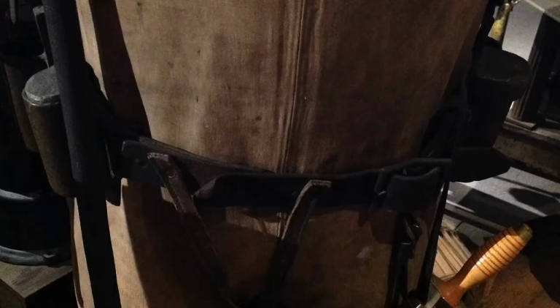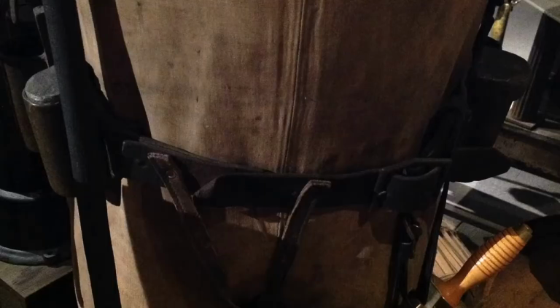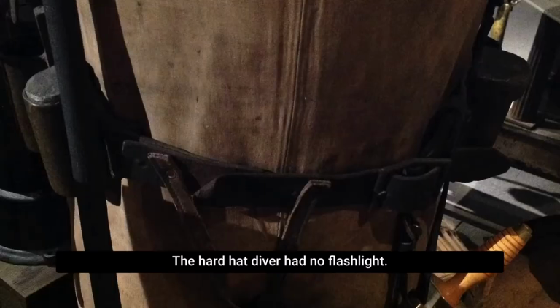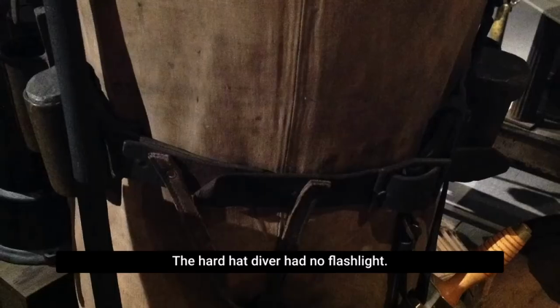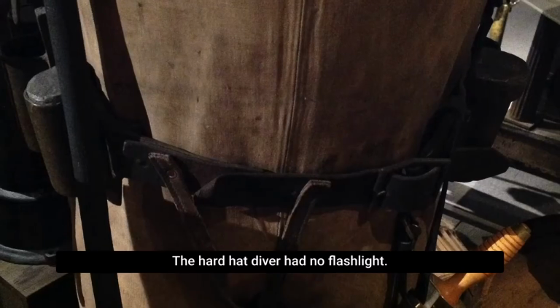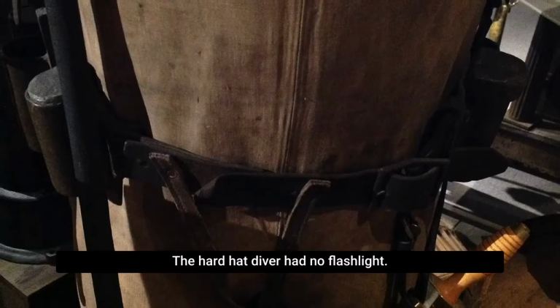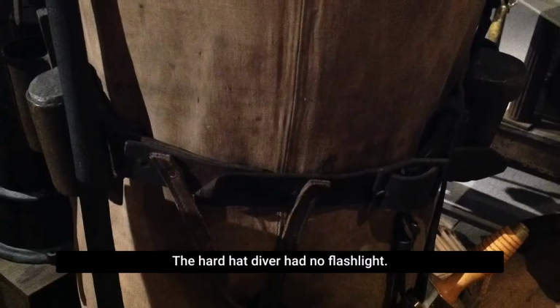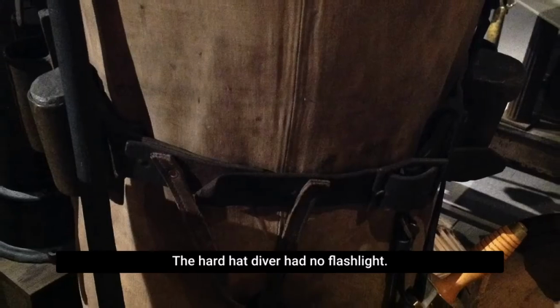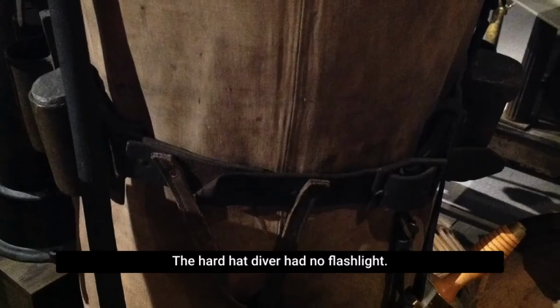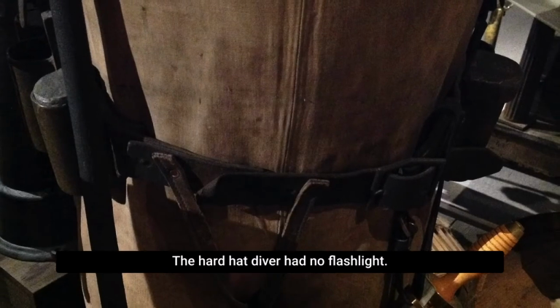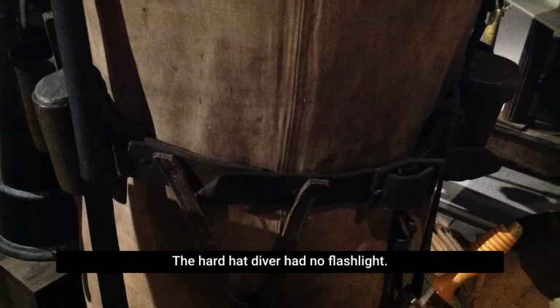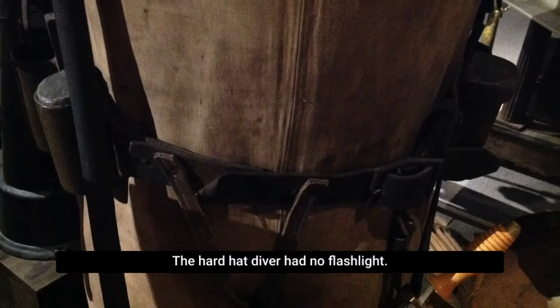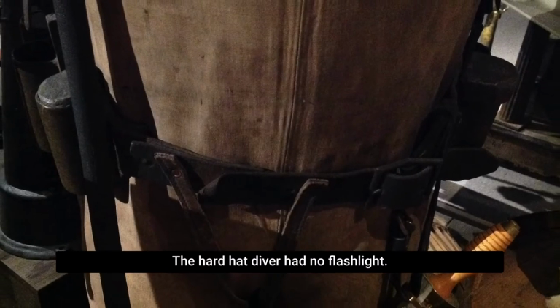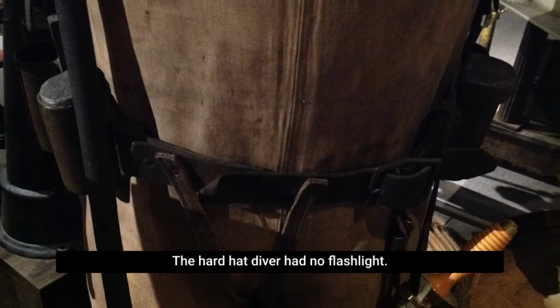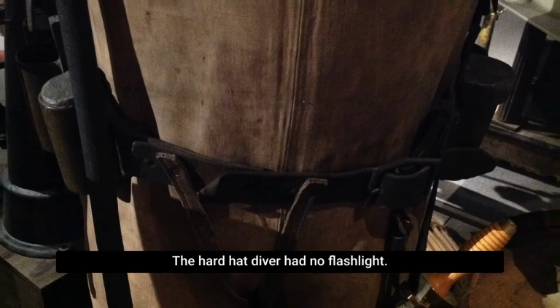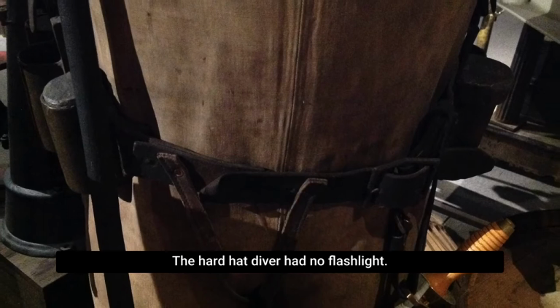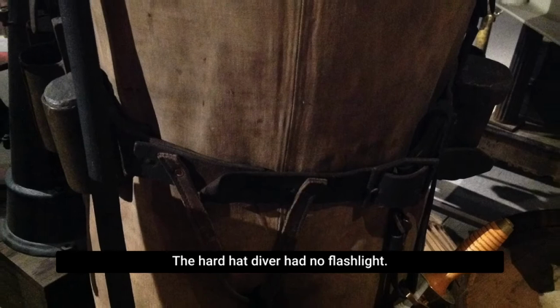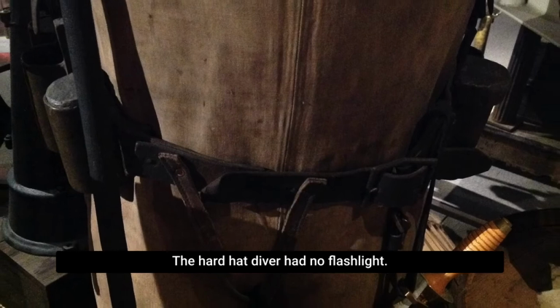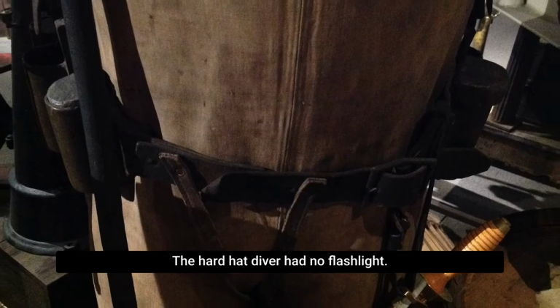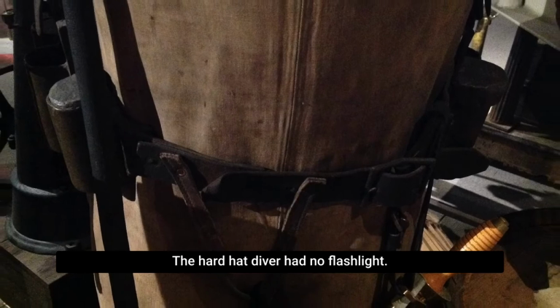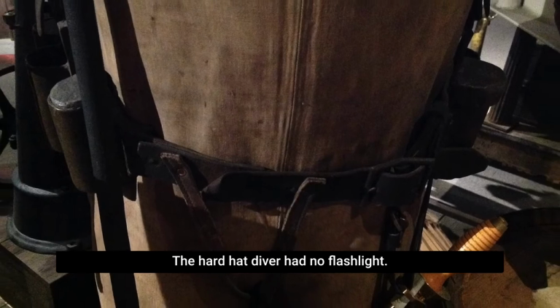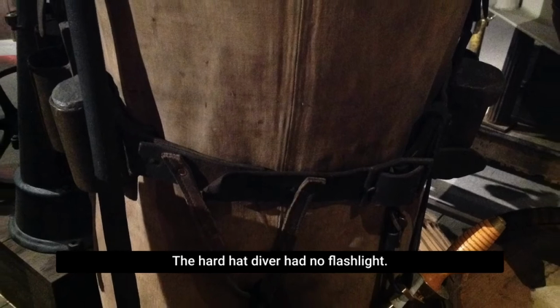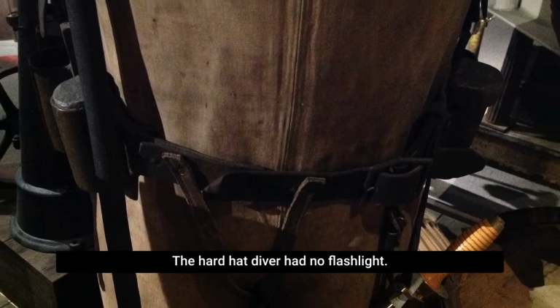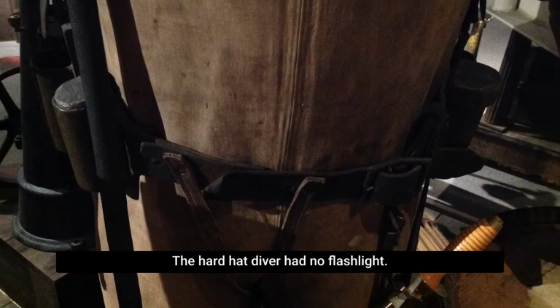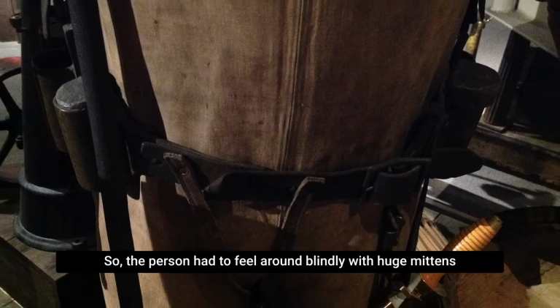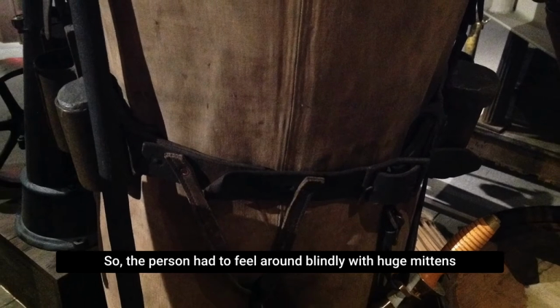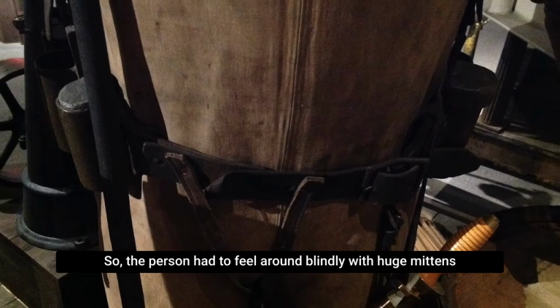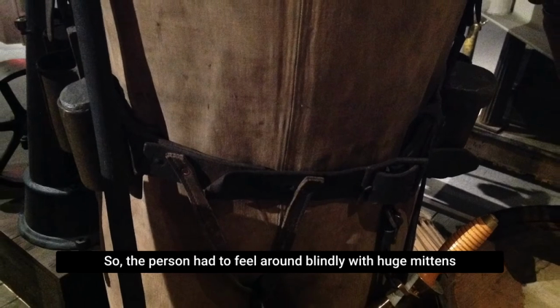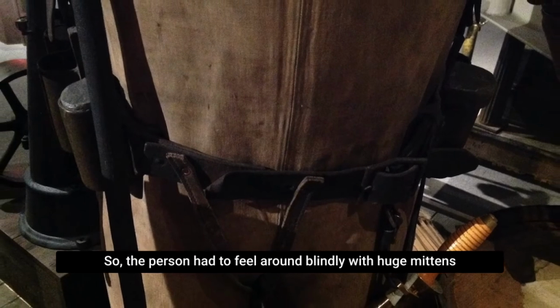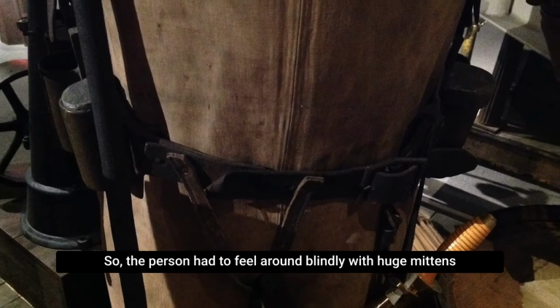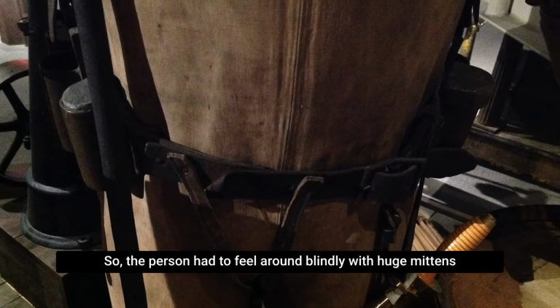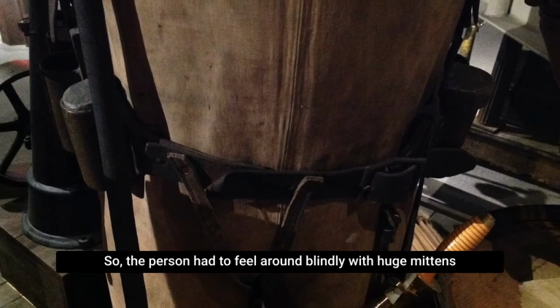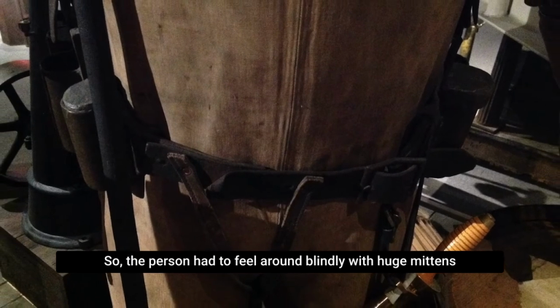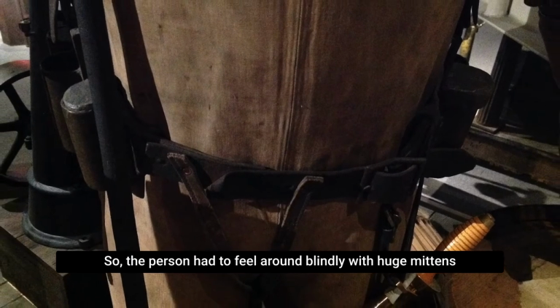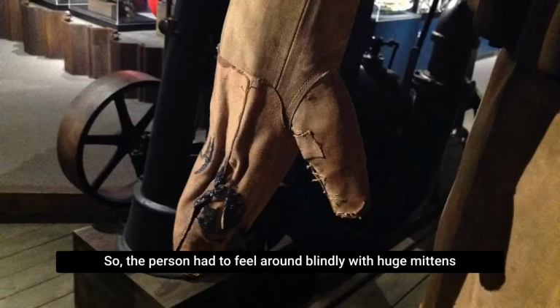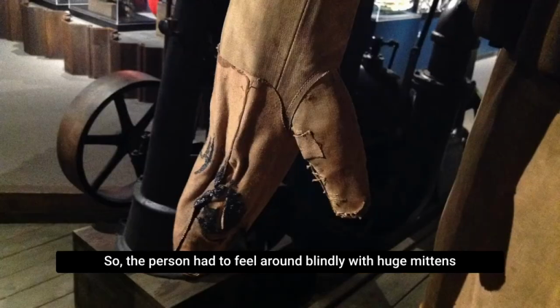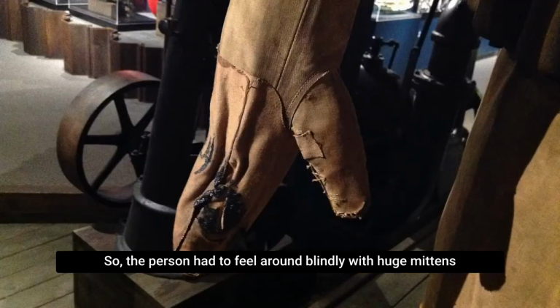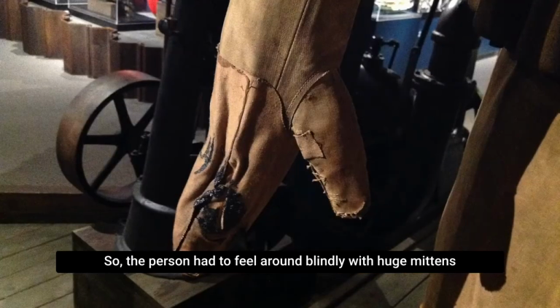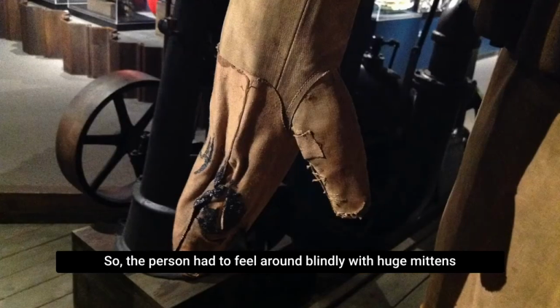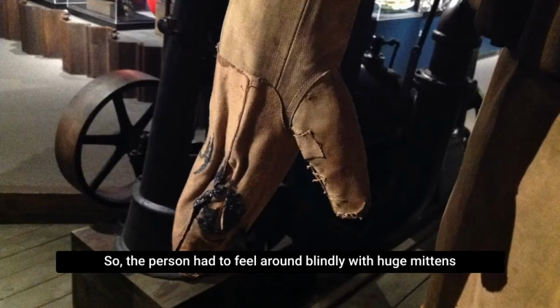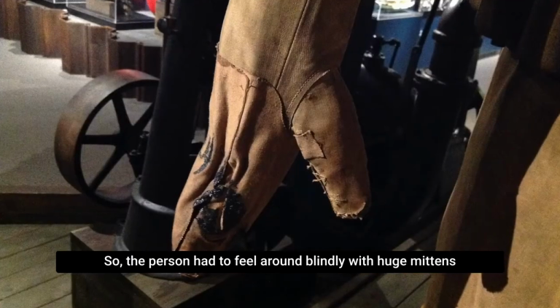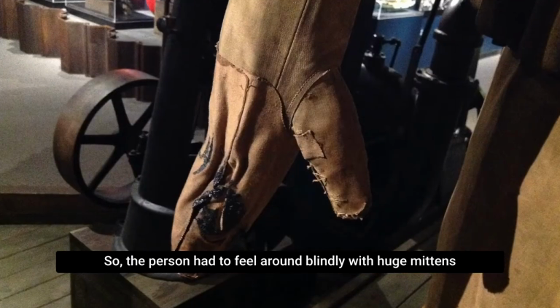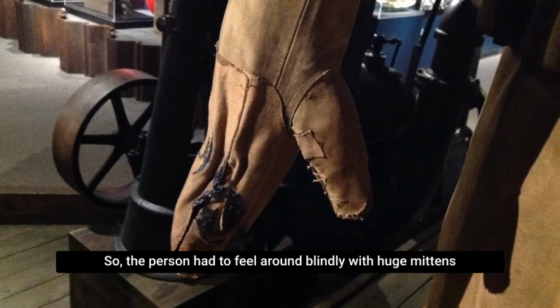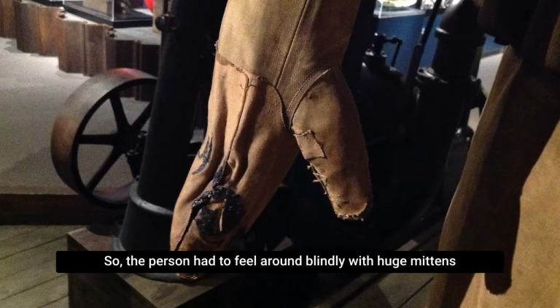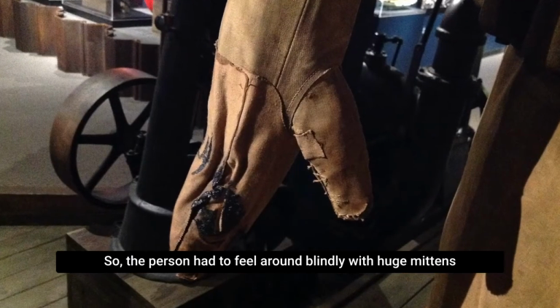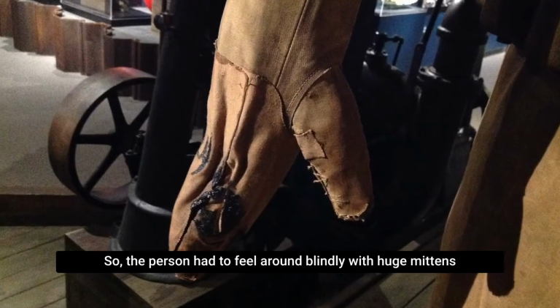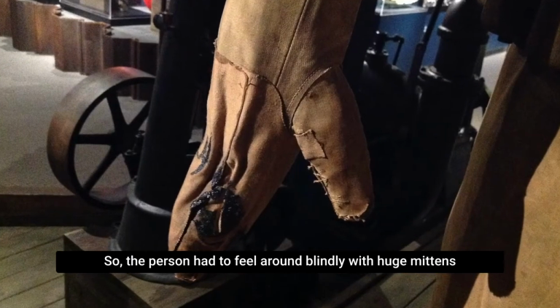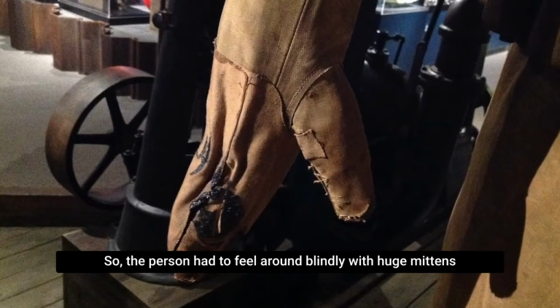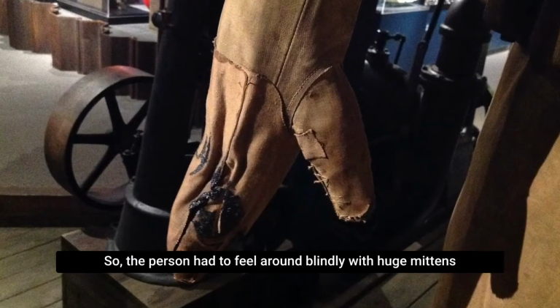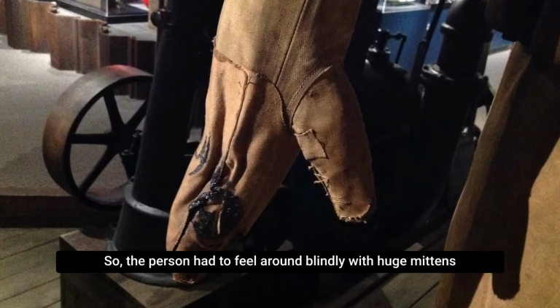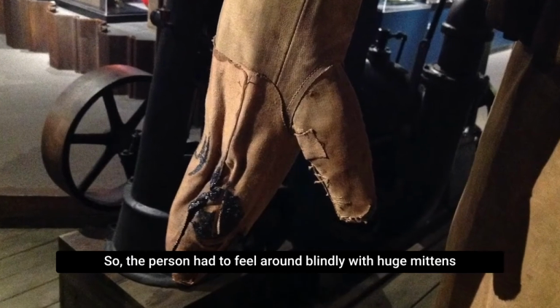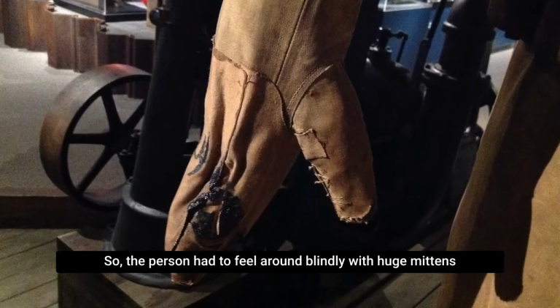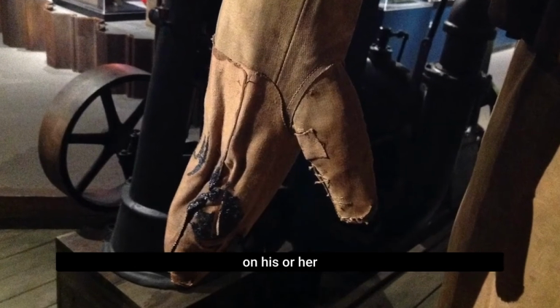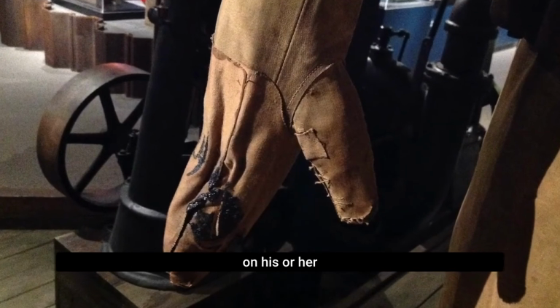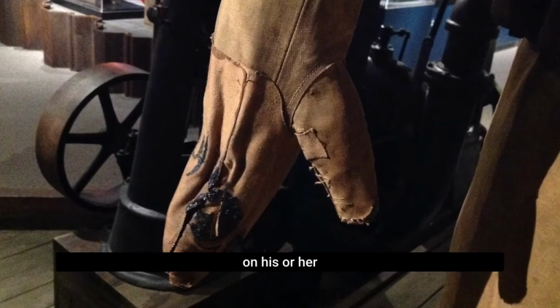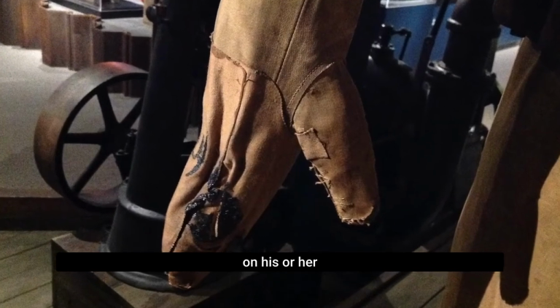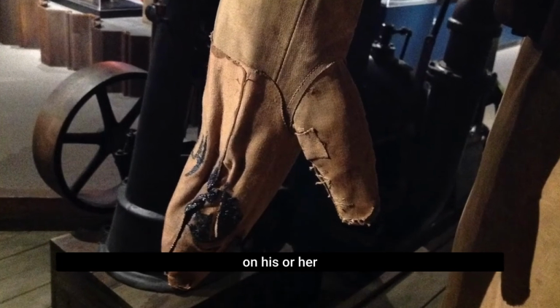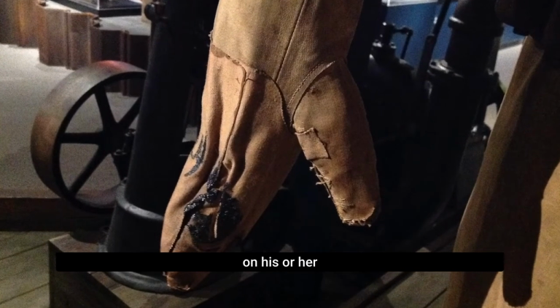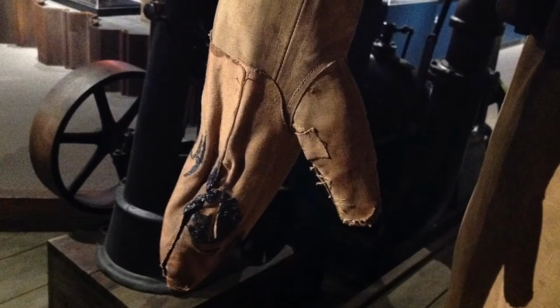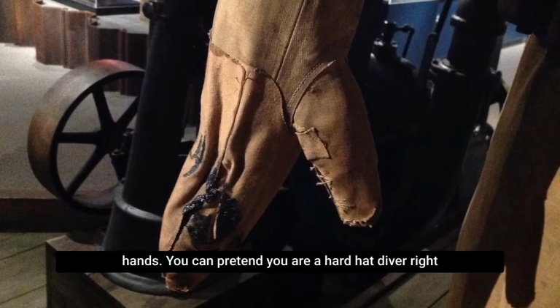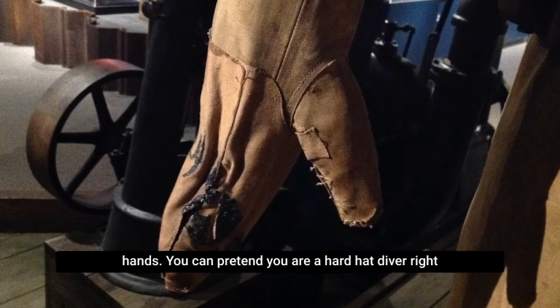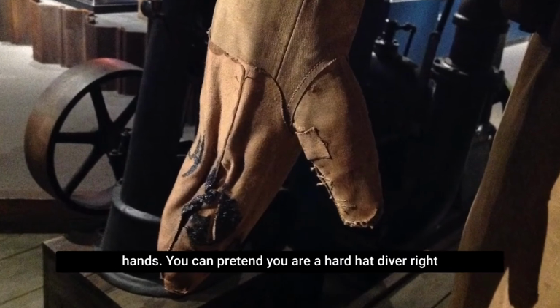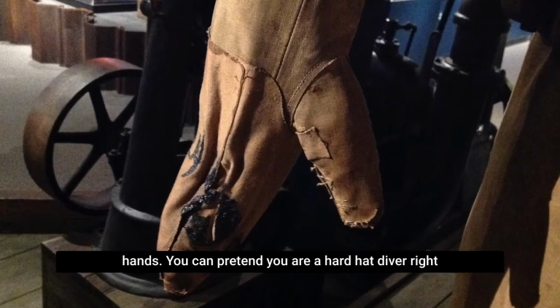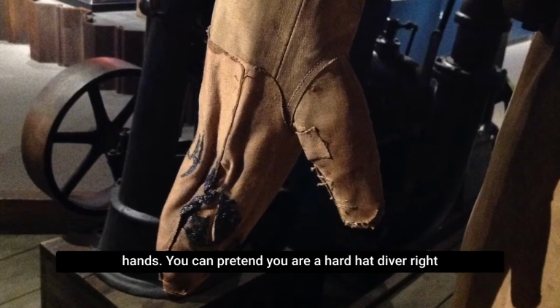The hardhat diver had no flashlight, so the person had to feel around blindly with huge mittens on his or her hands.